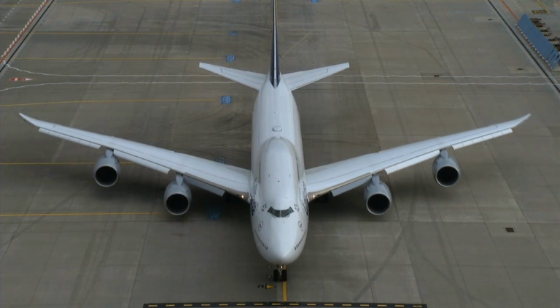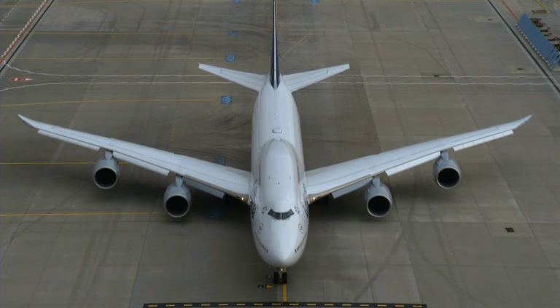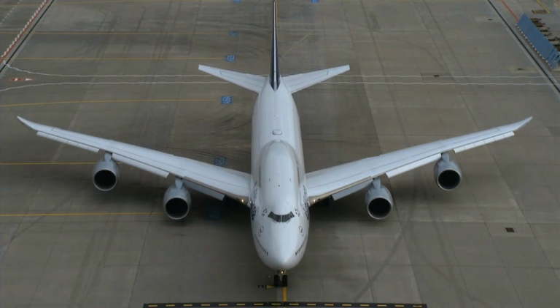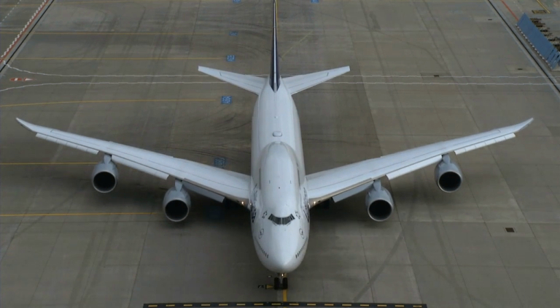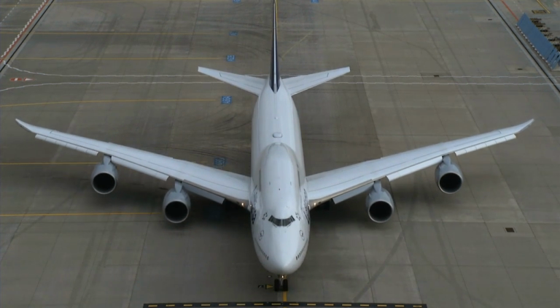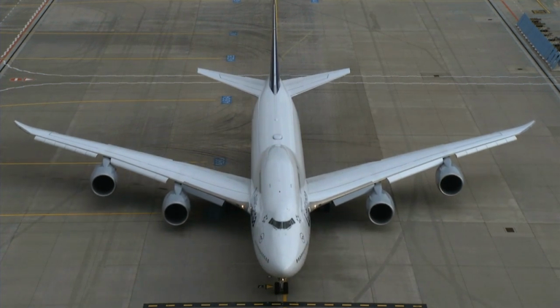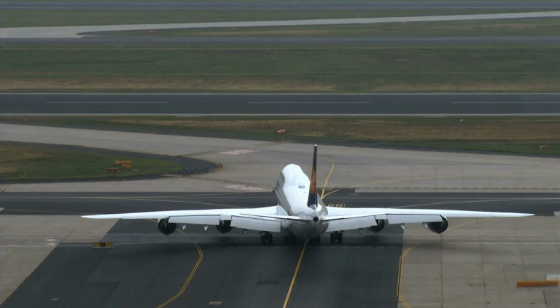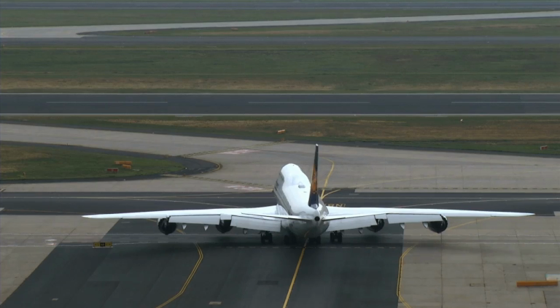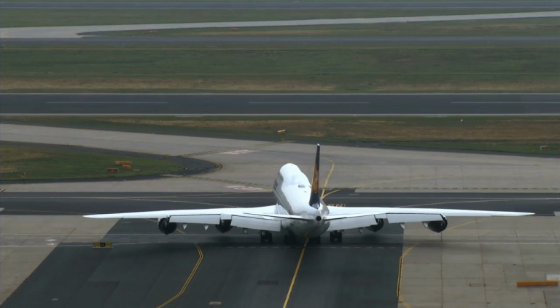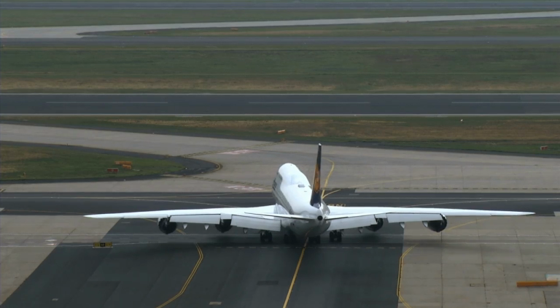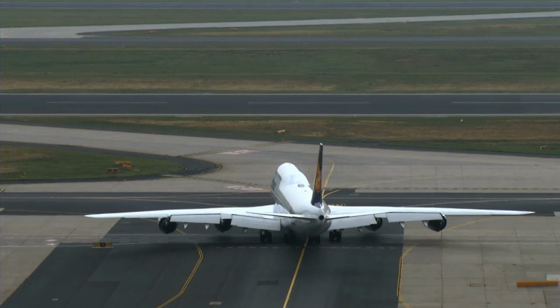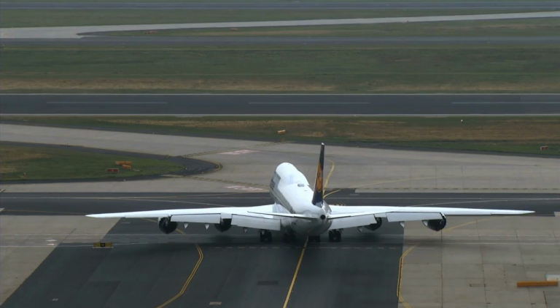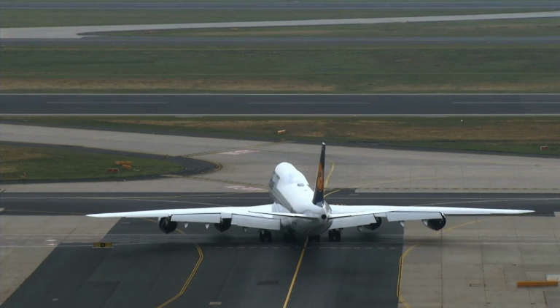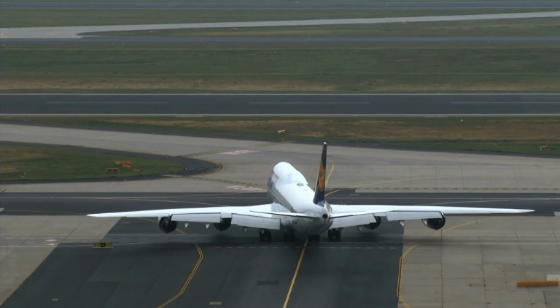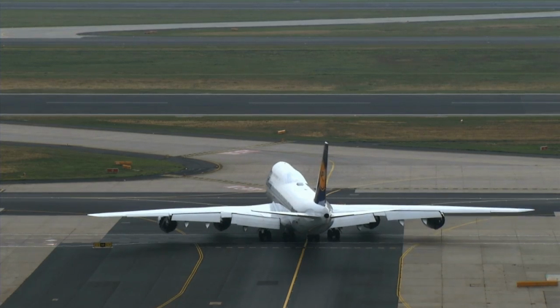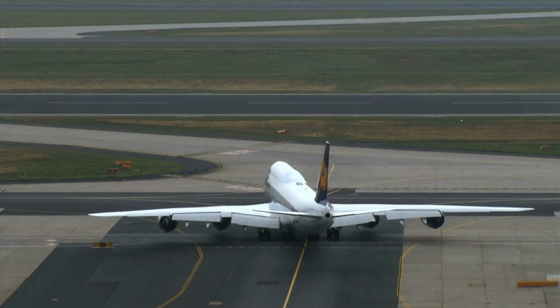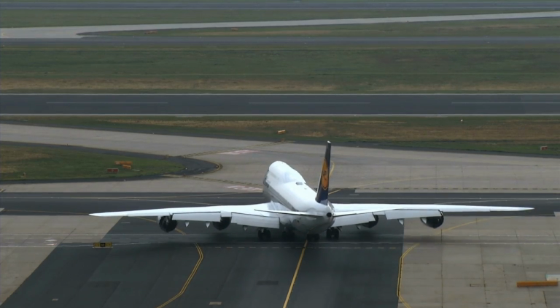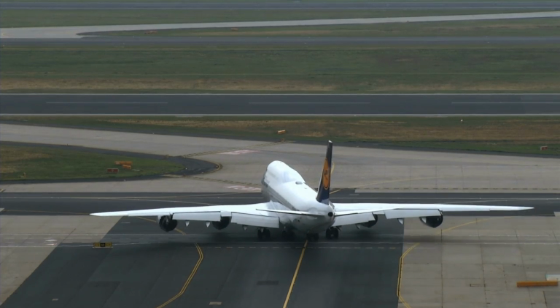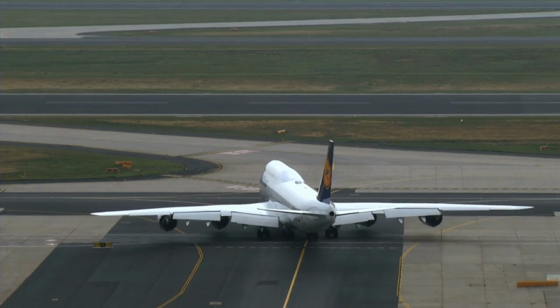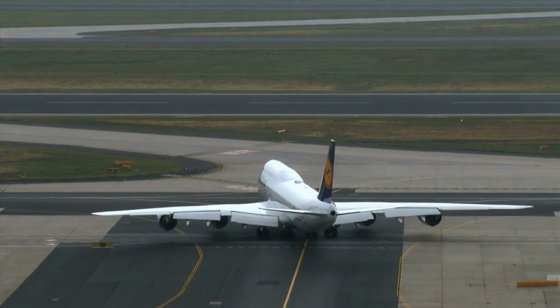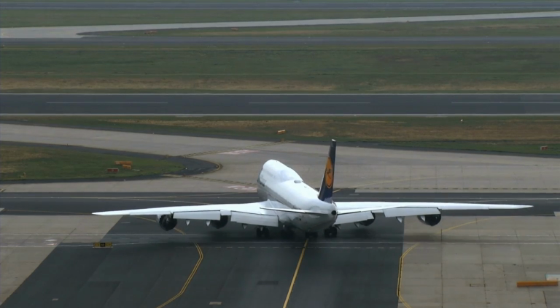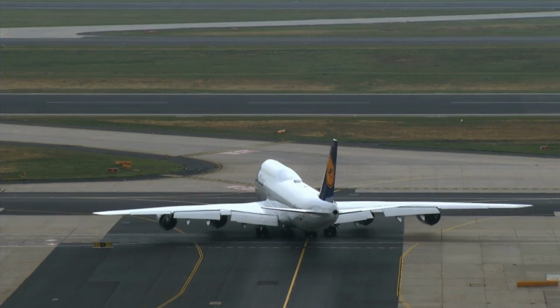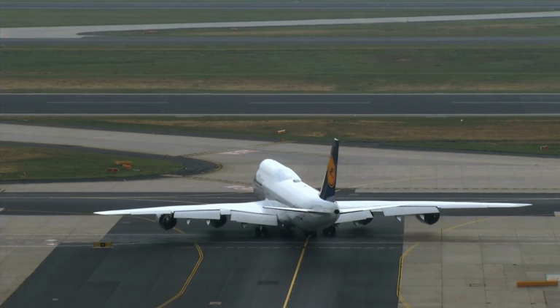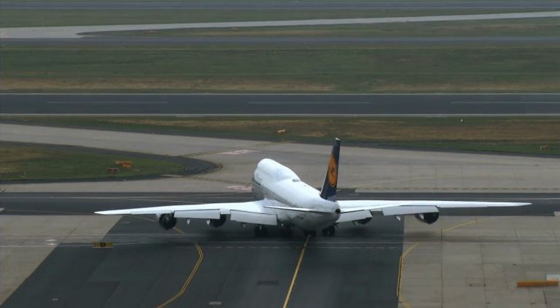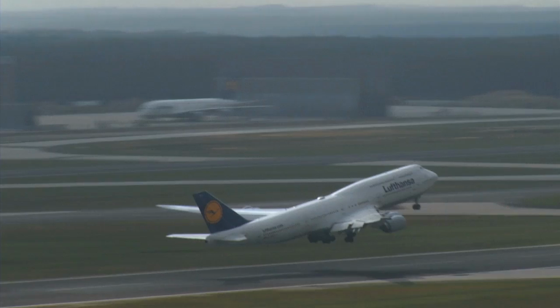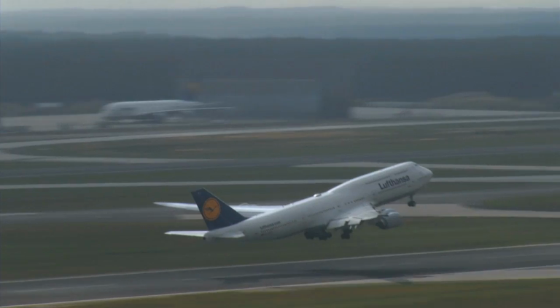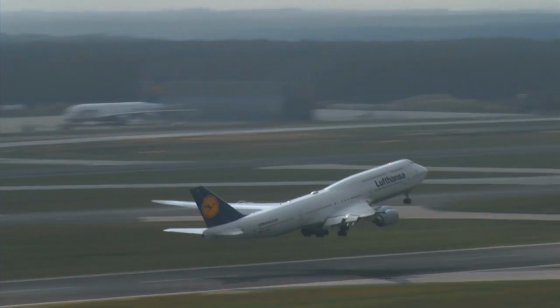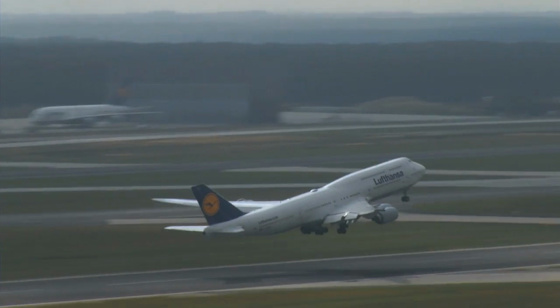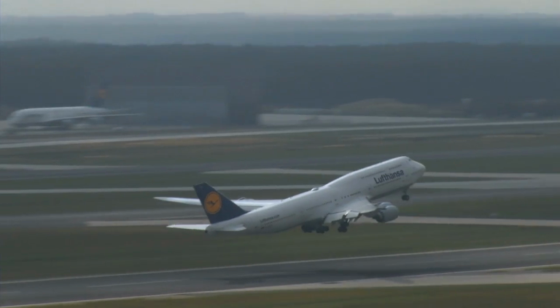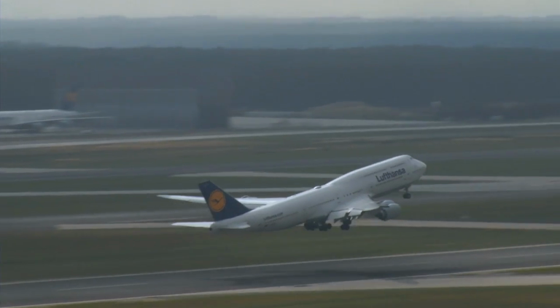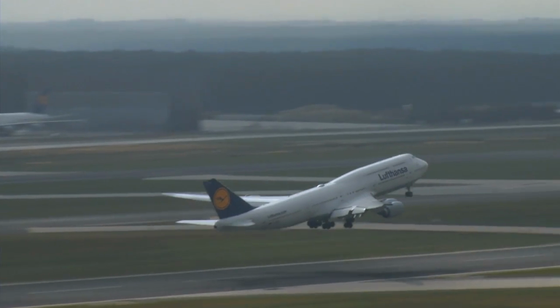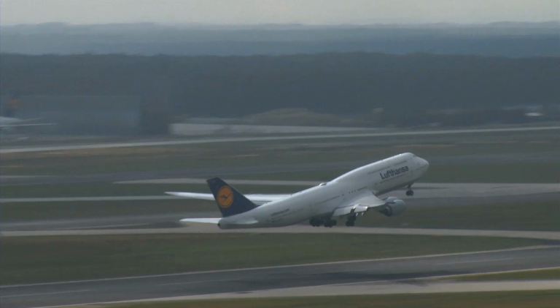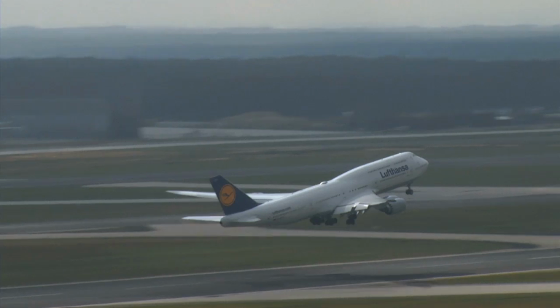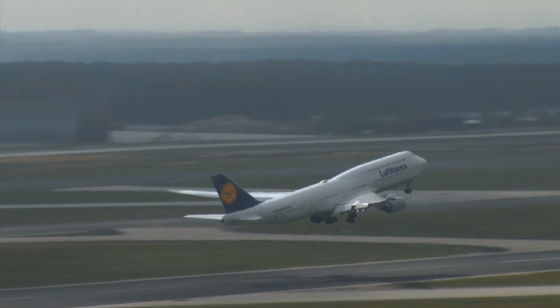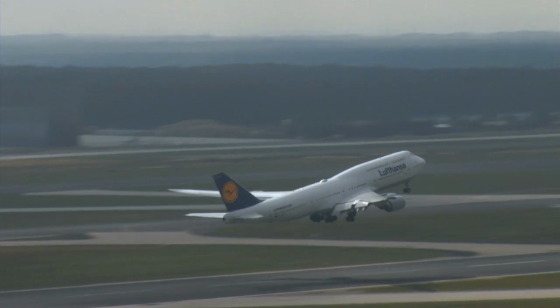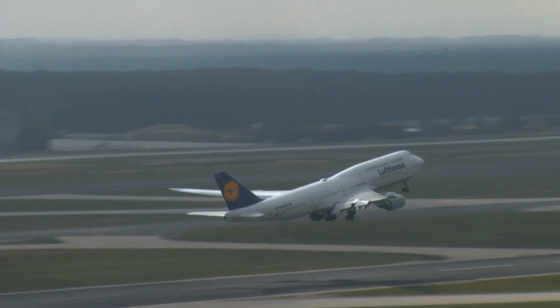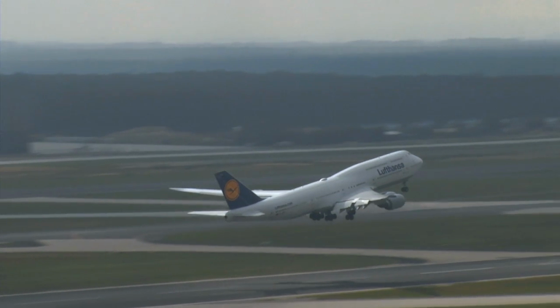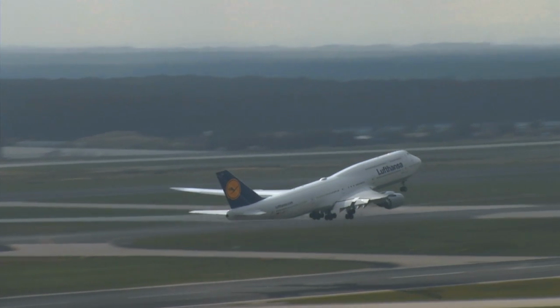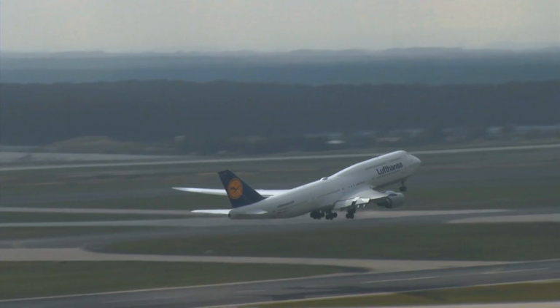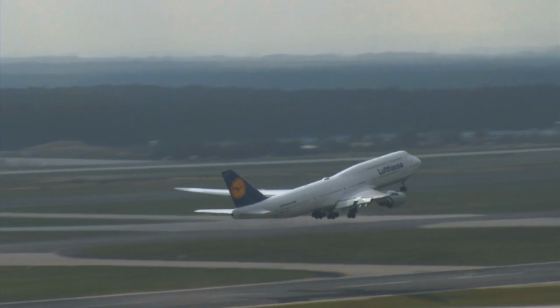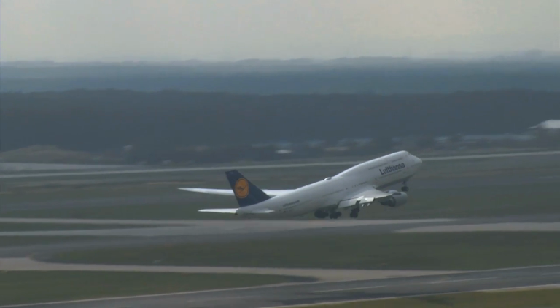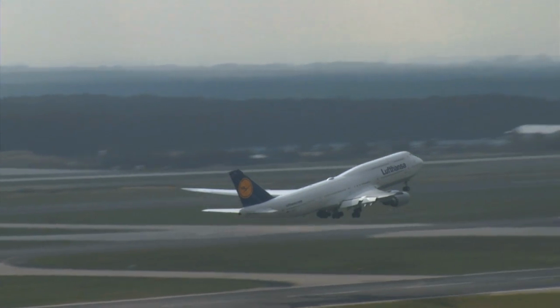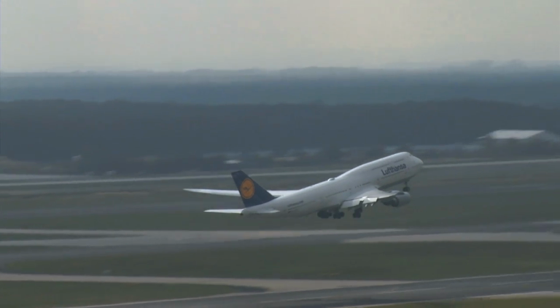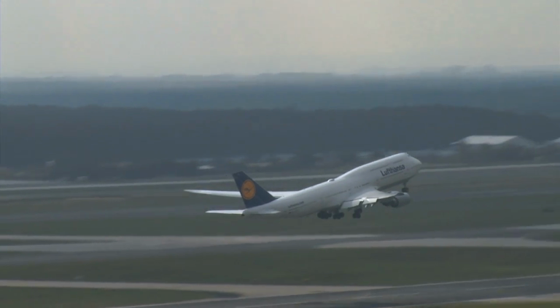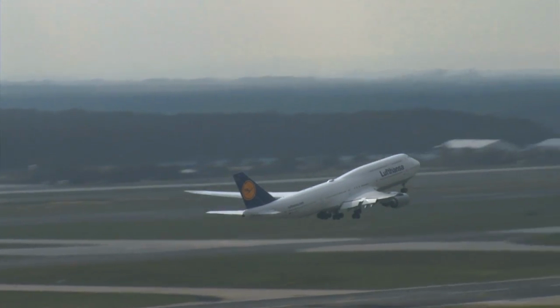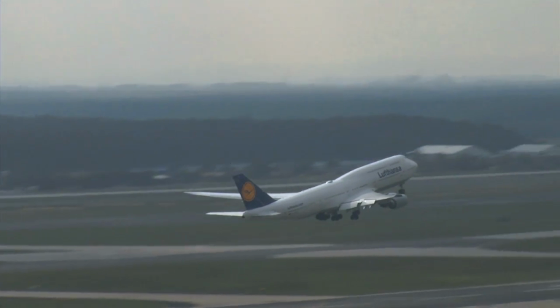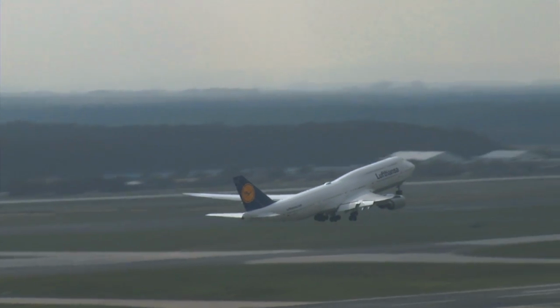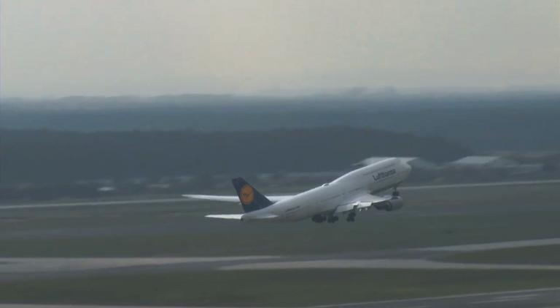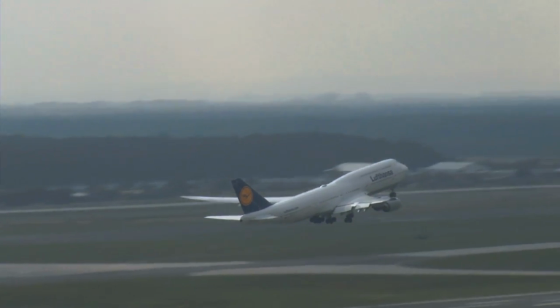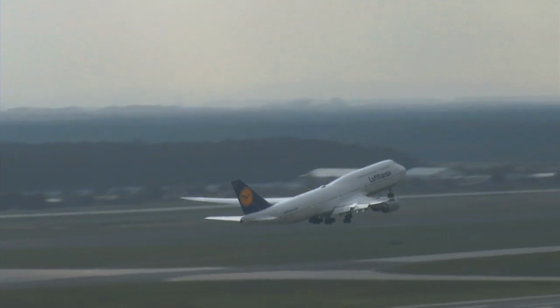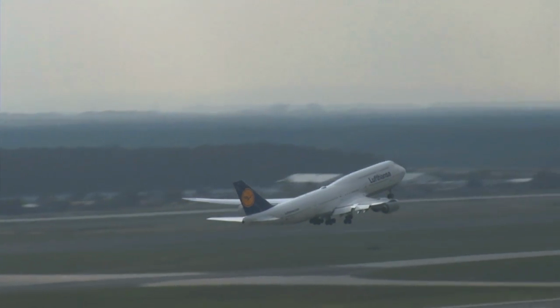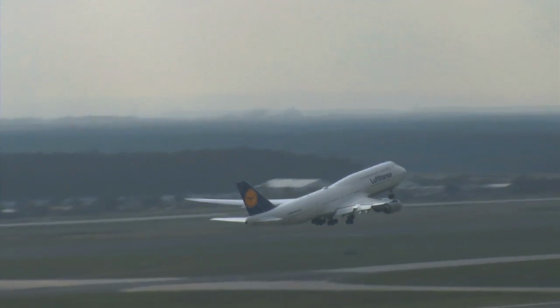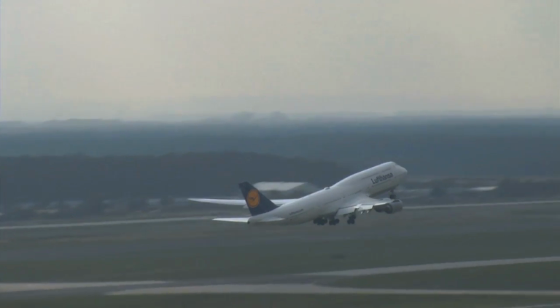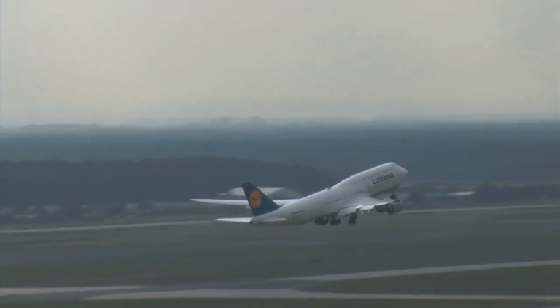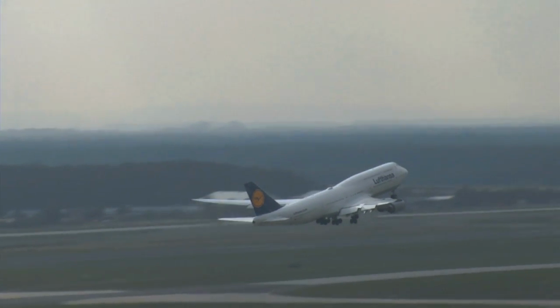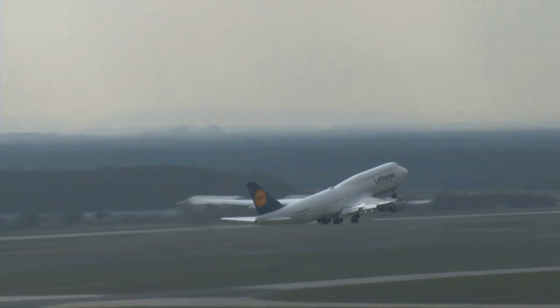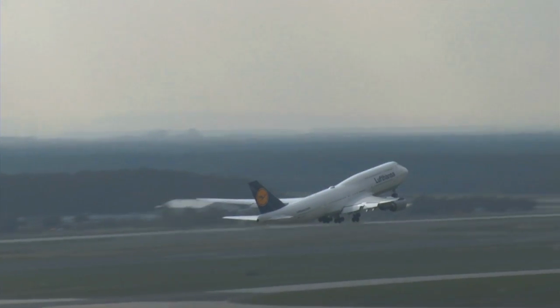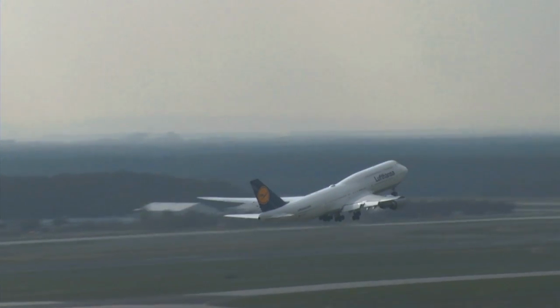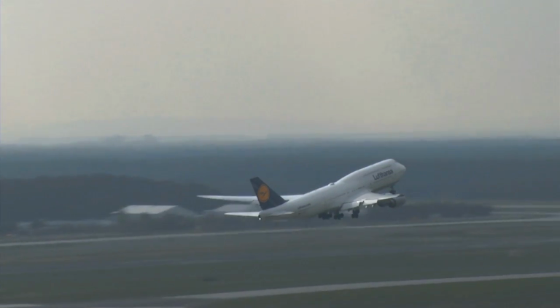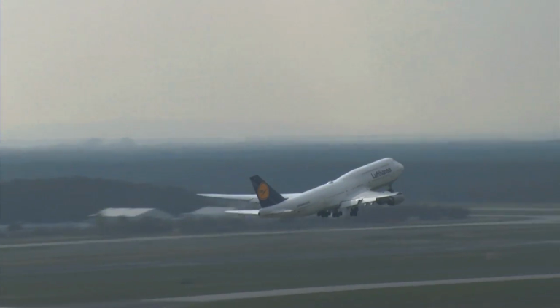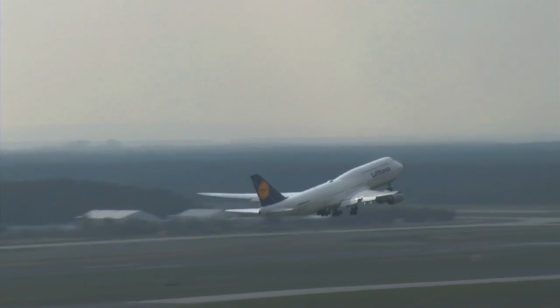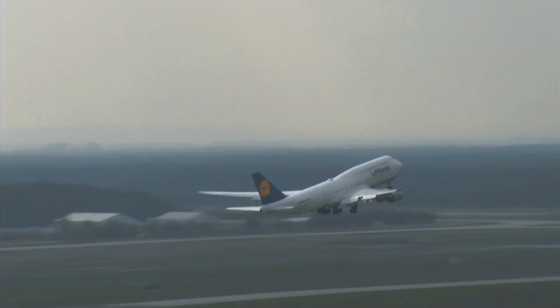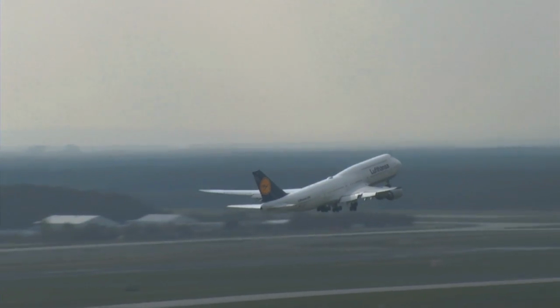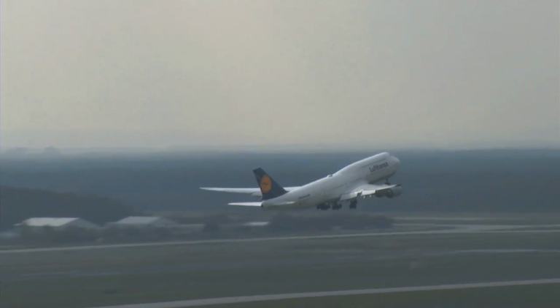Paperless maintenance is revealing its full potential. The availability of the aircraft — a limited resource — can be increased significantly.